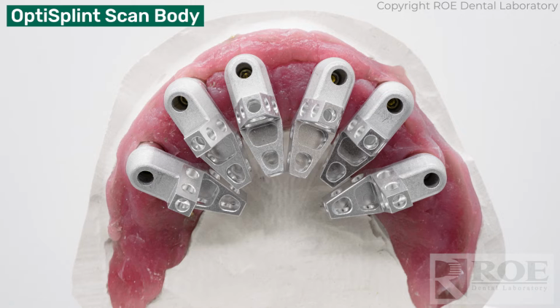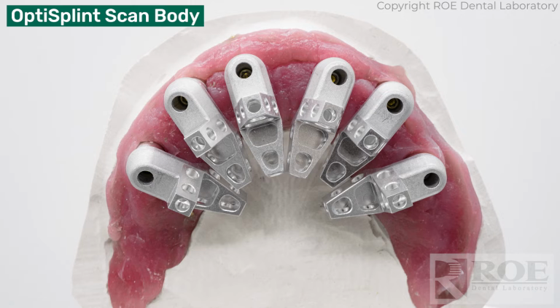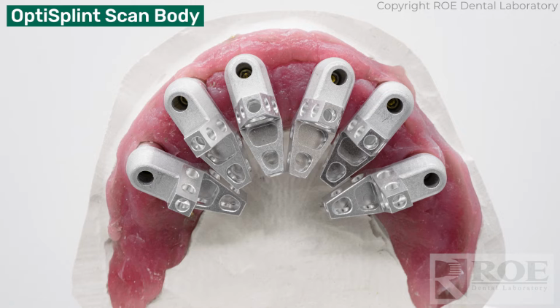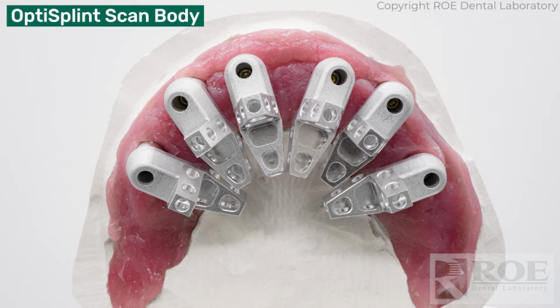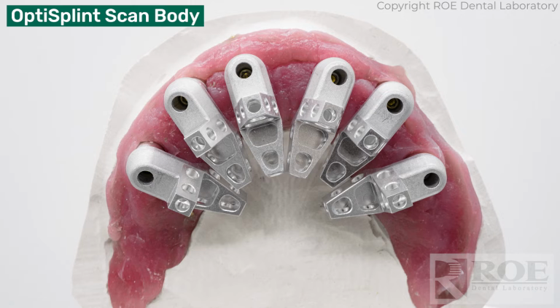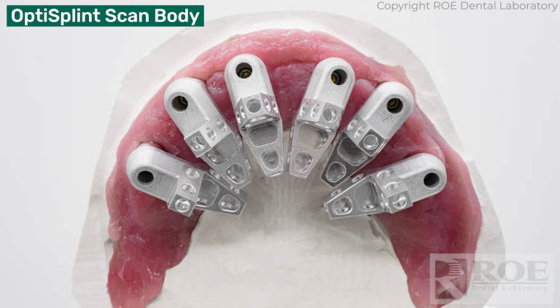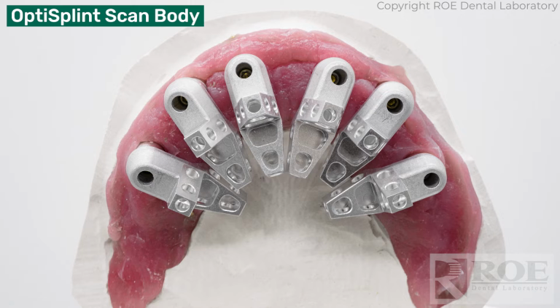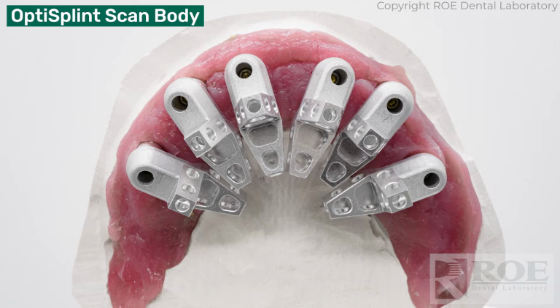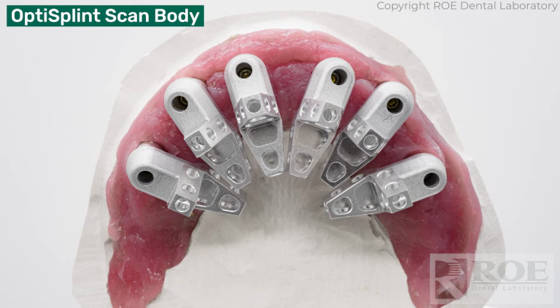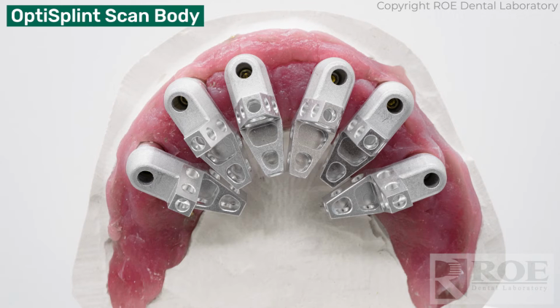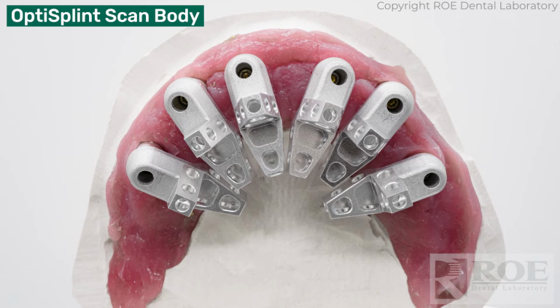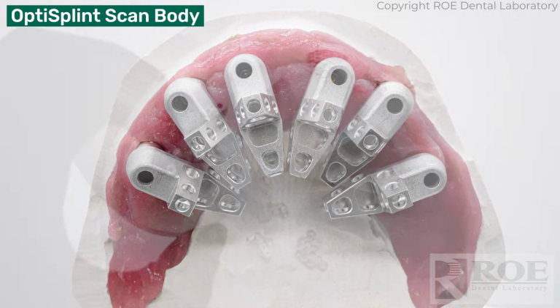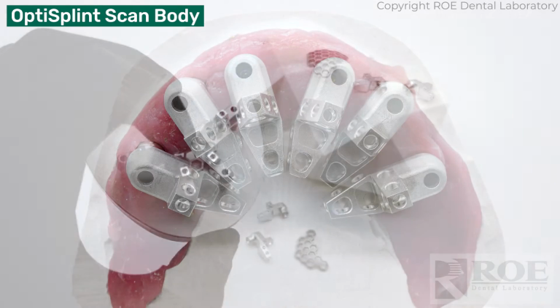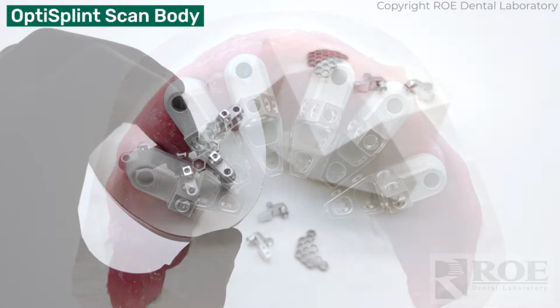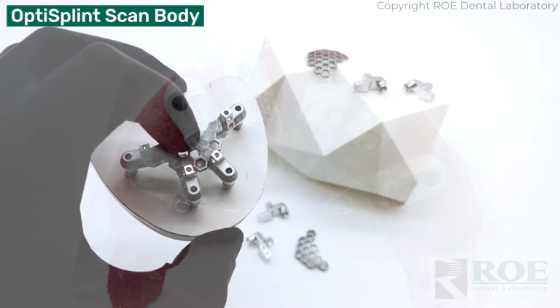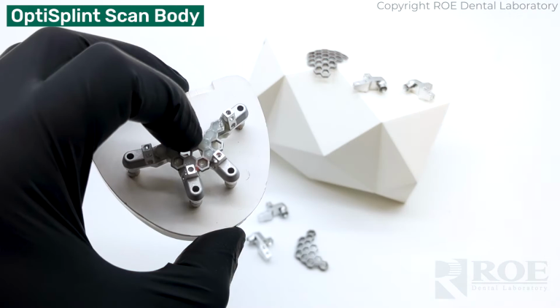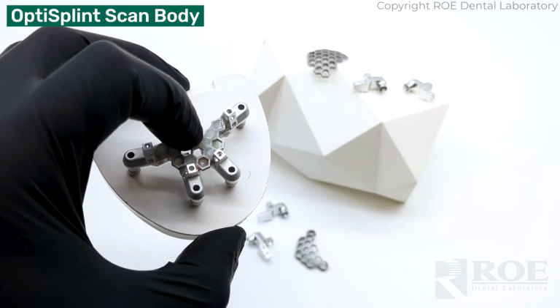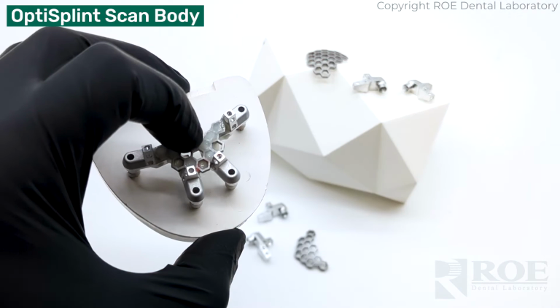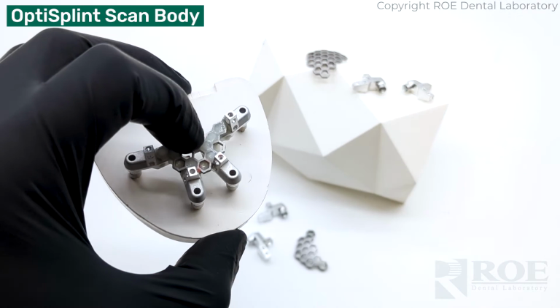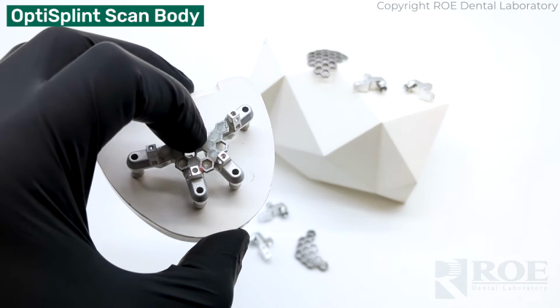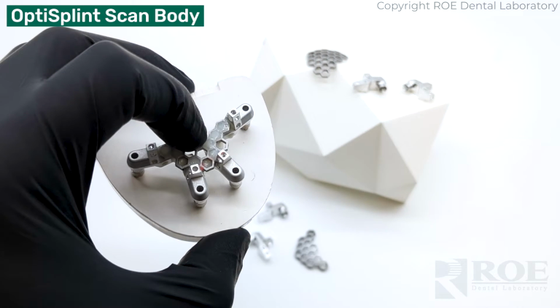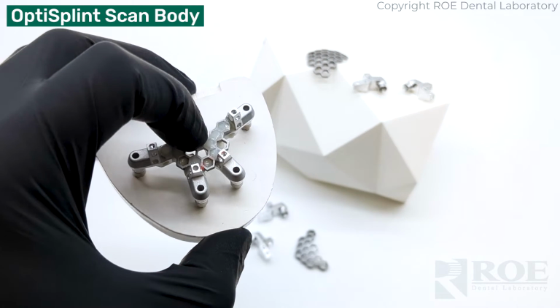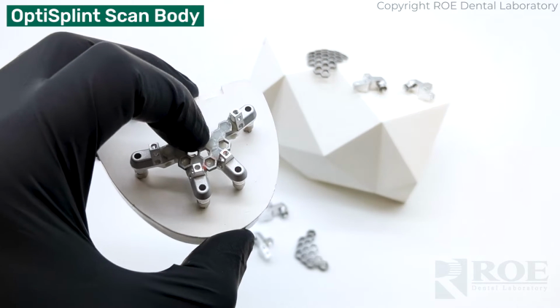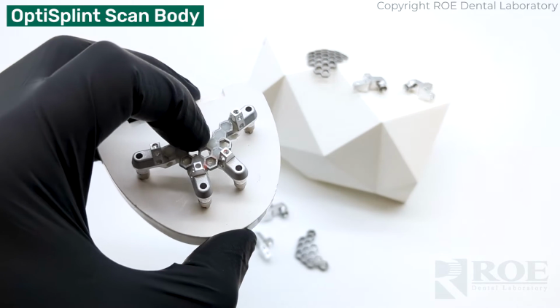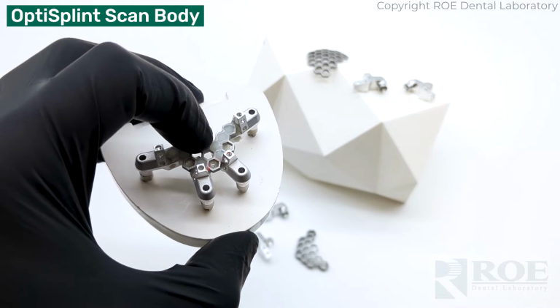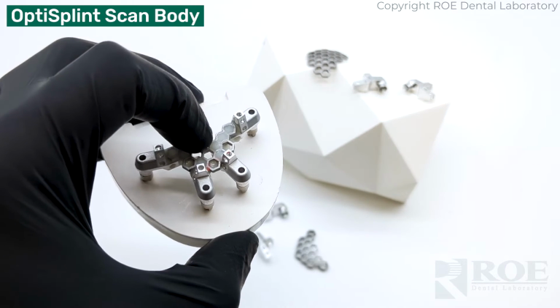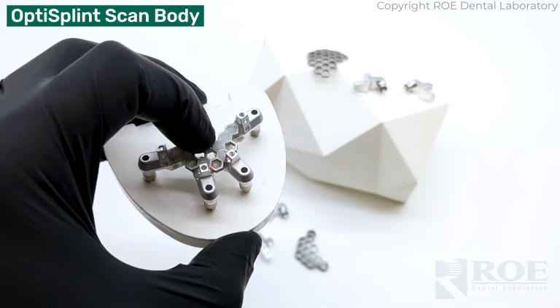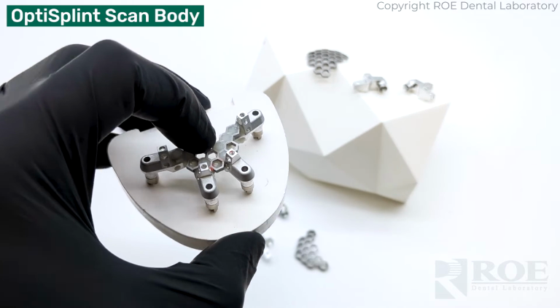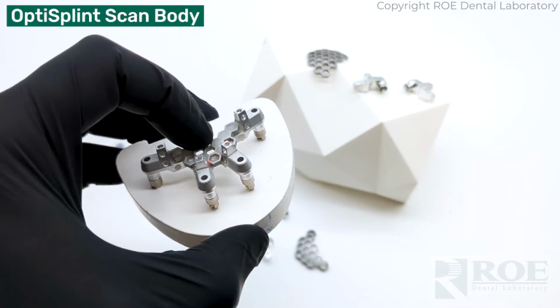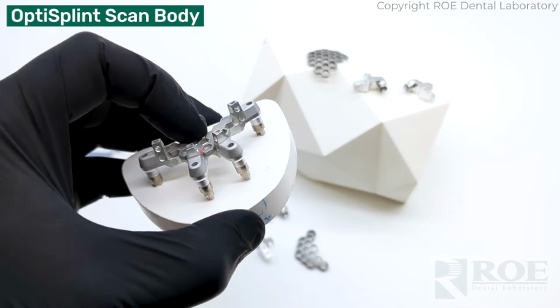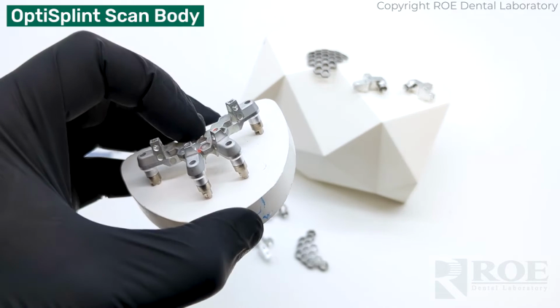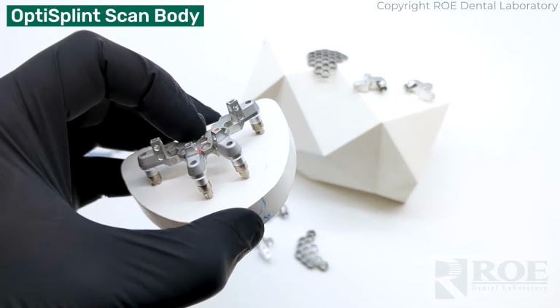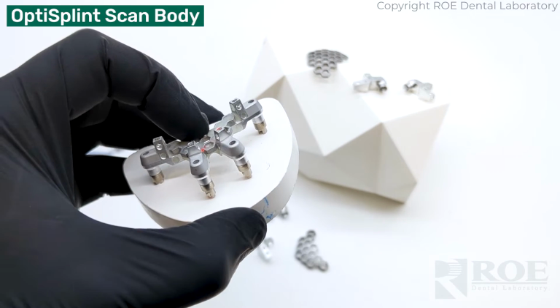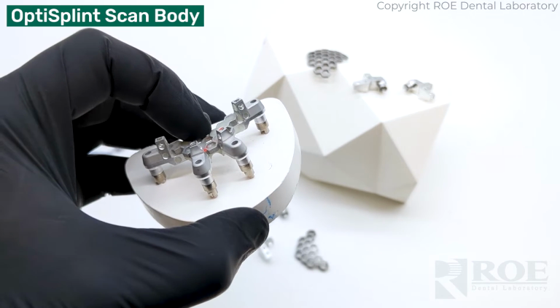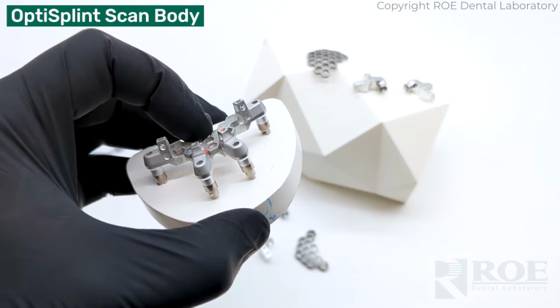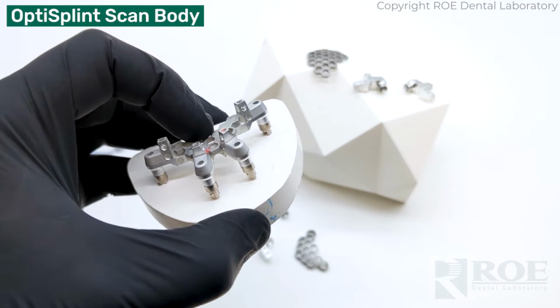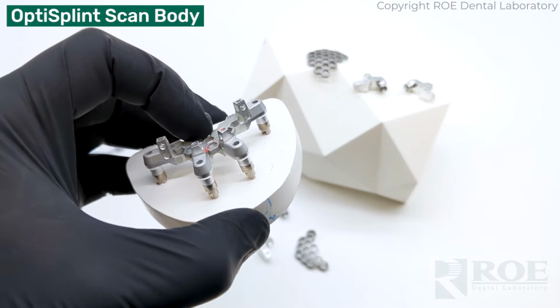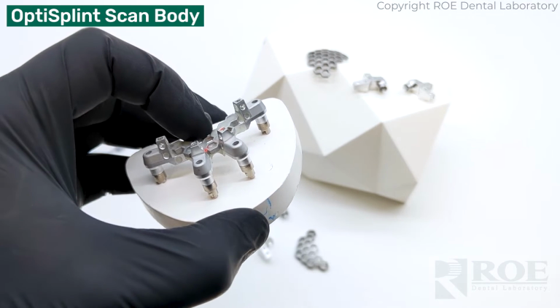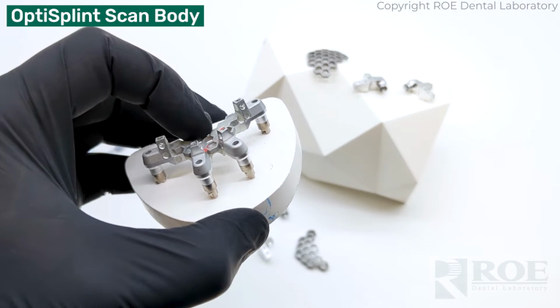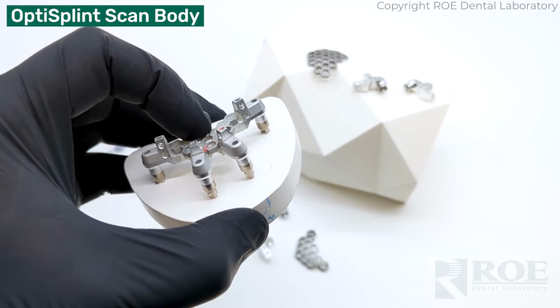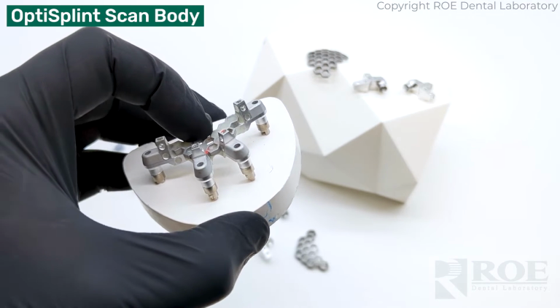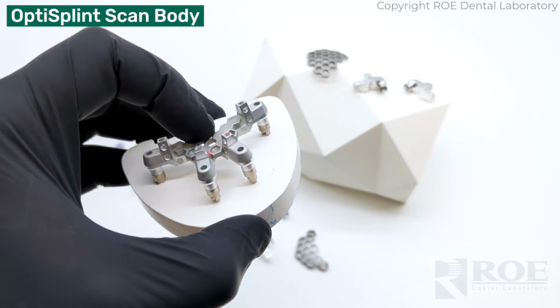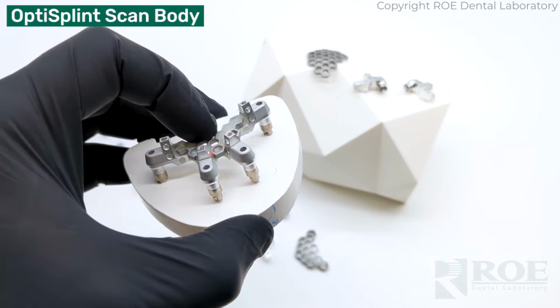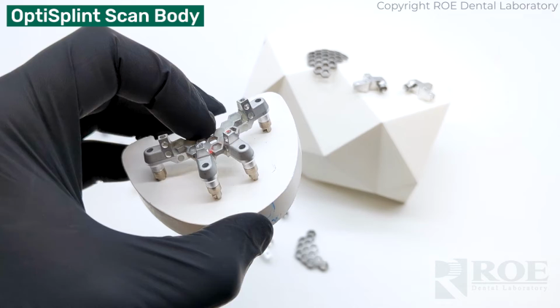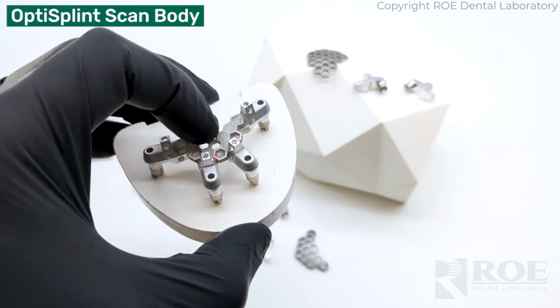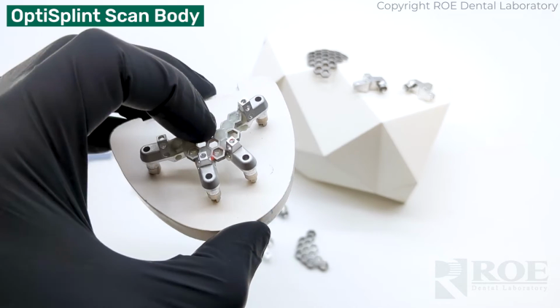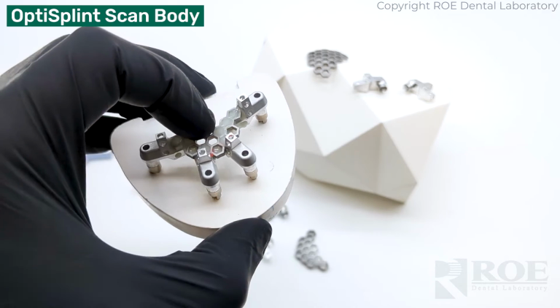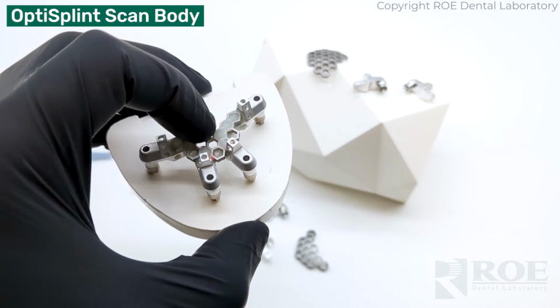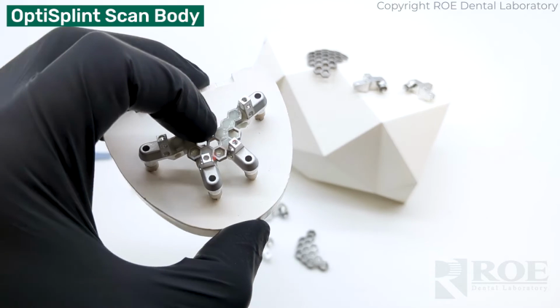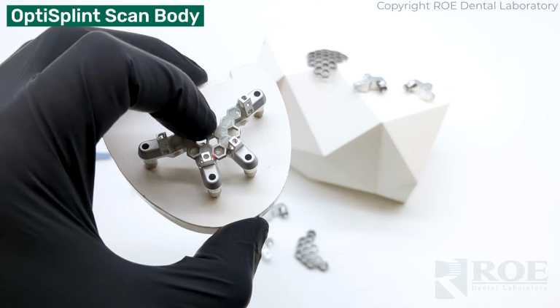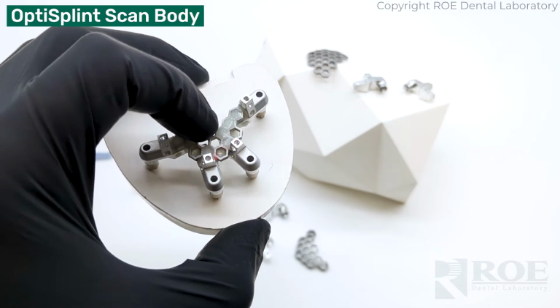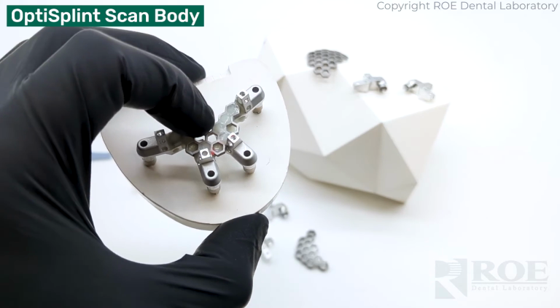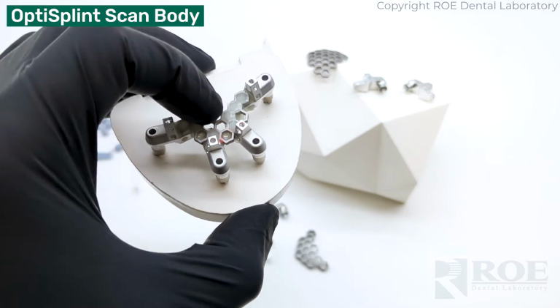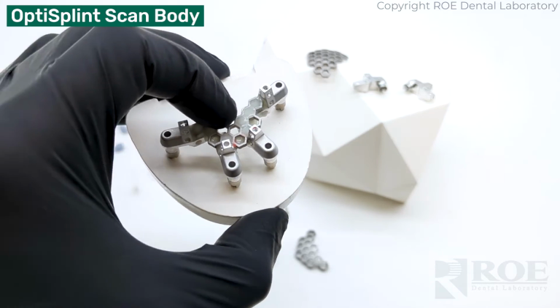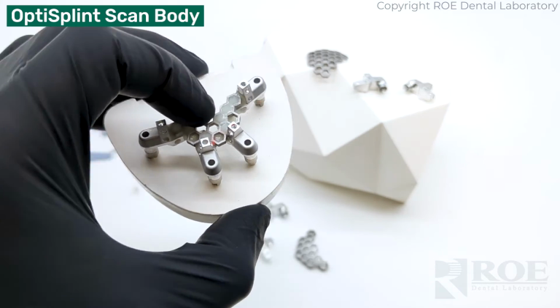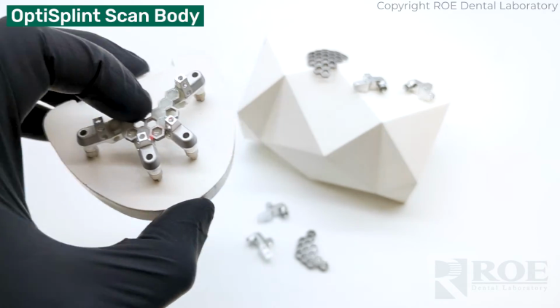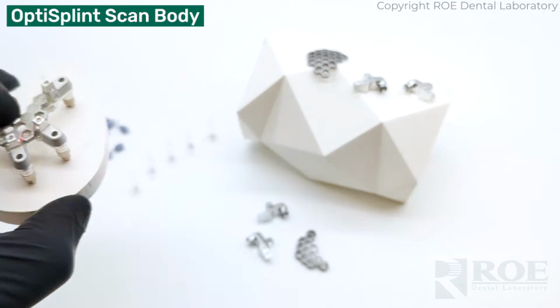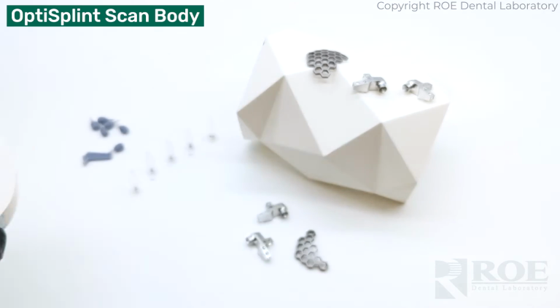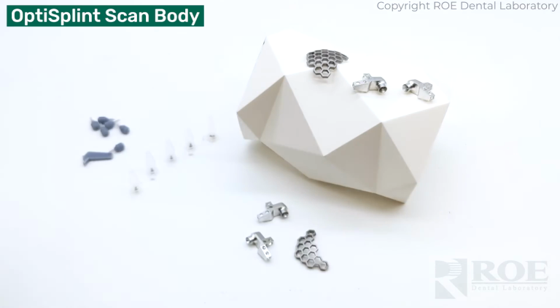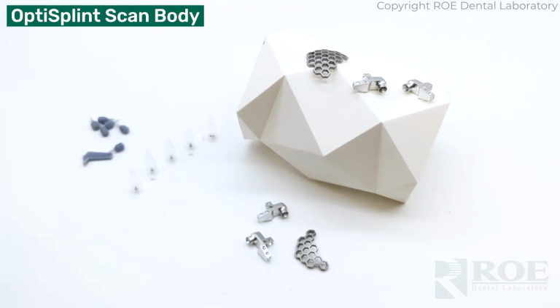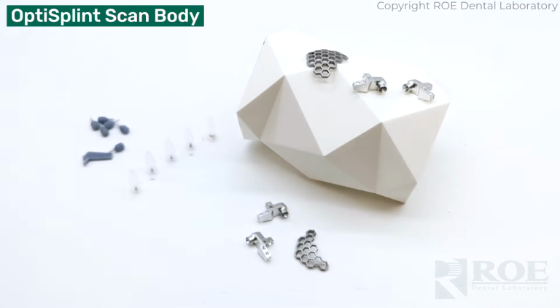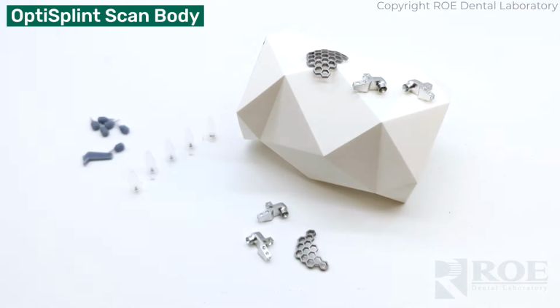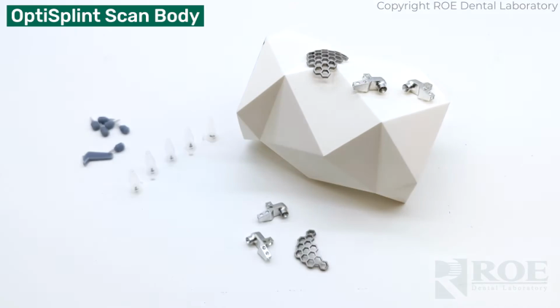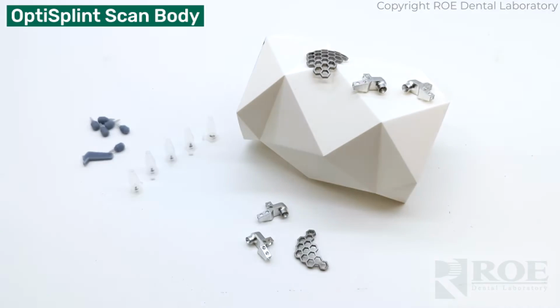The scan bodies are all placed on multi-unit abutments, luted together in the mouth, and scanned with your iOS scanner. That's the primary function of this kit.